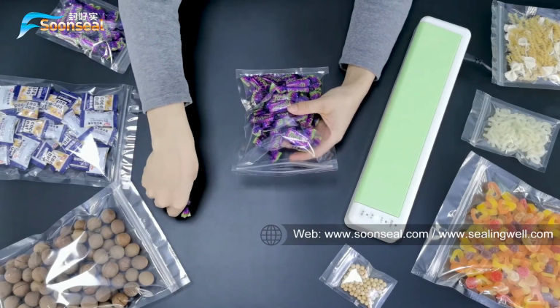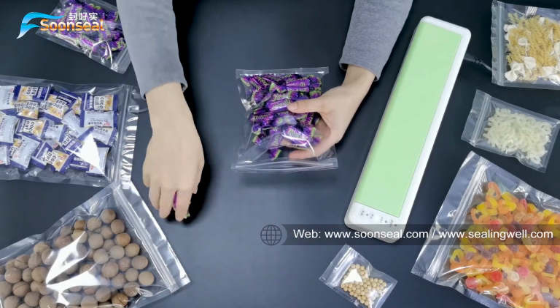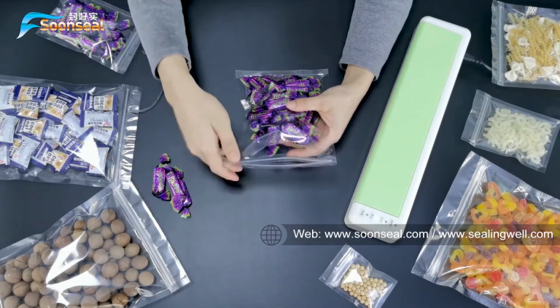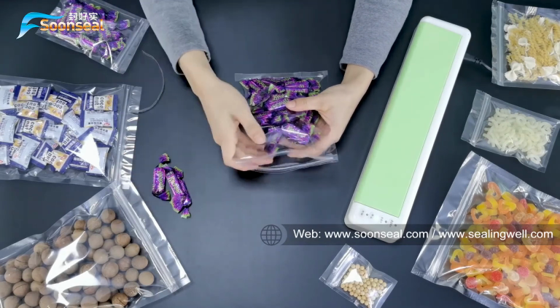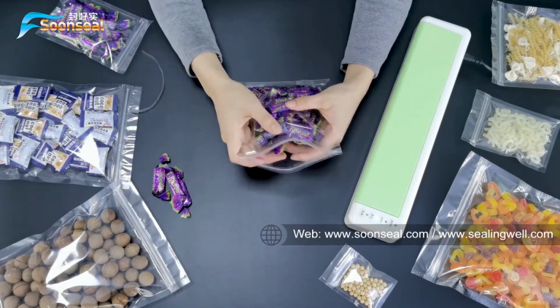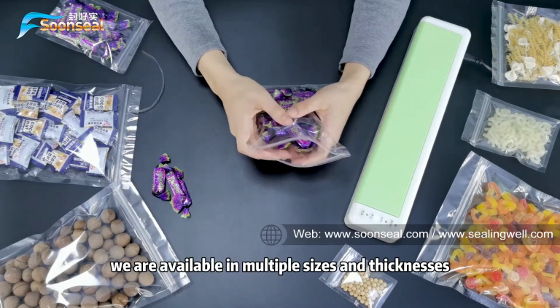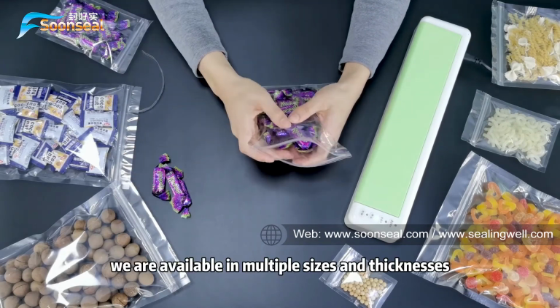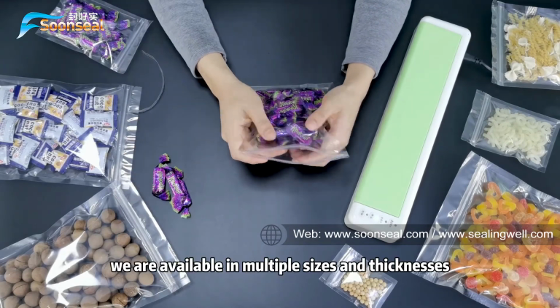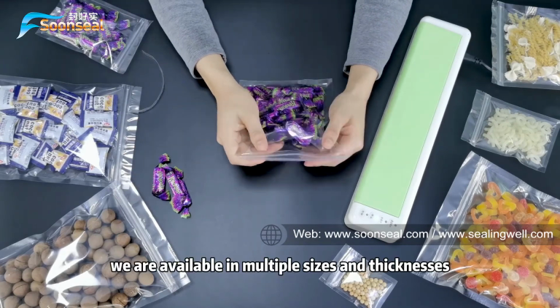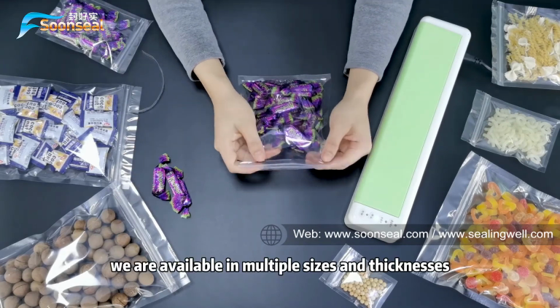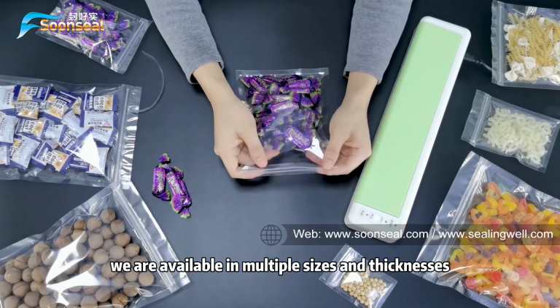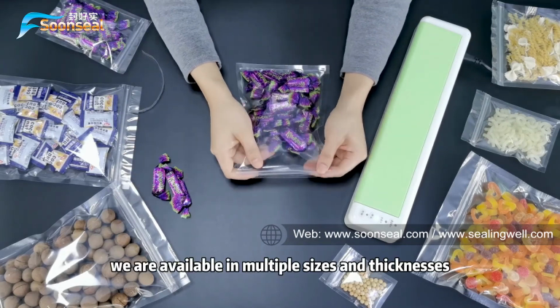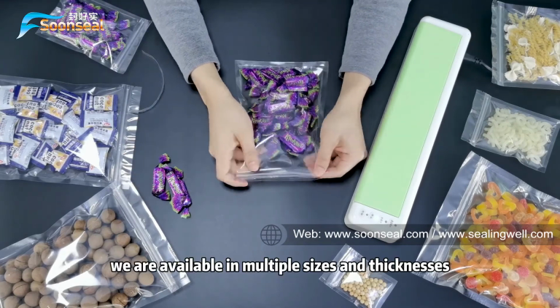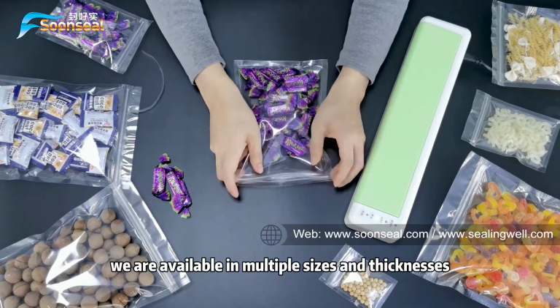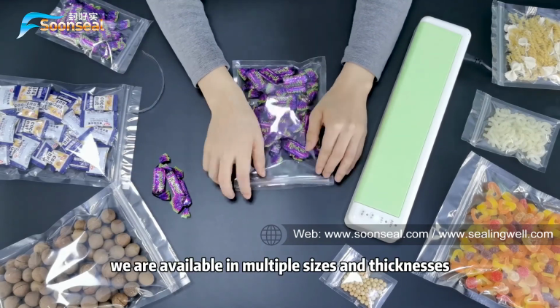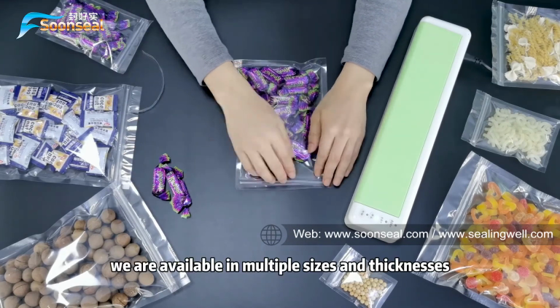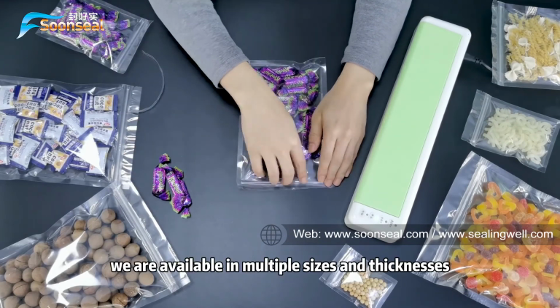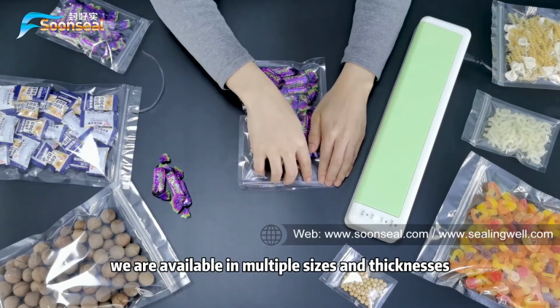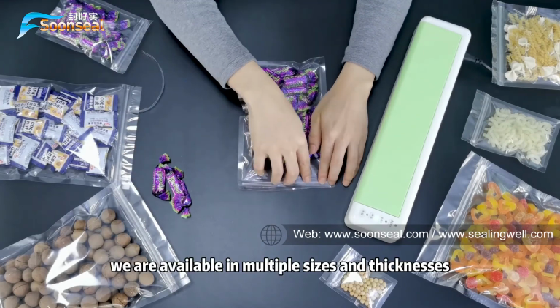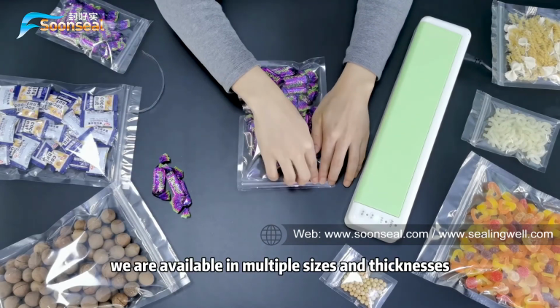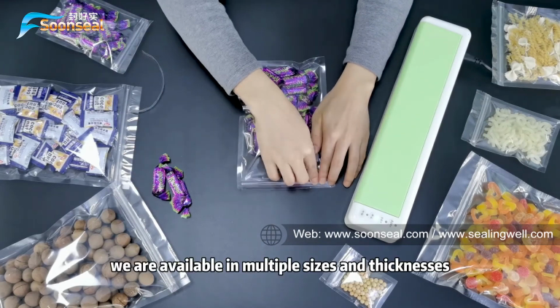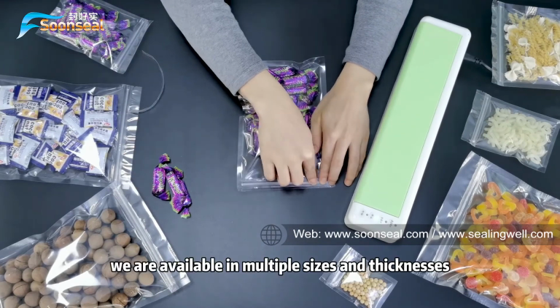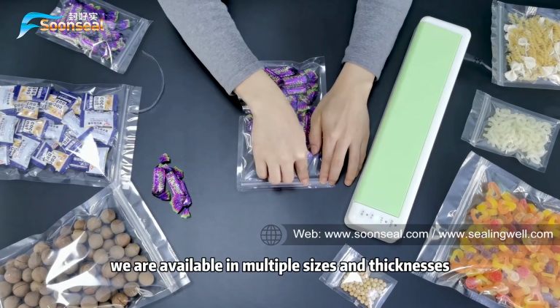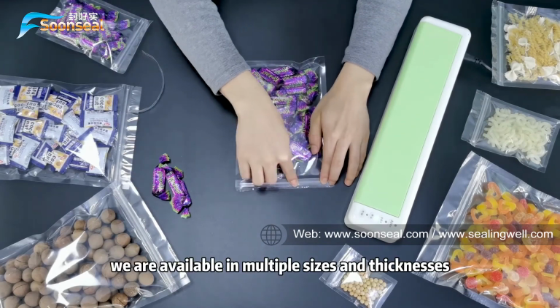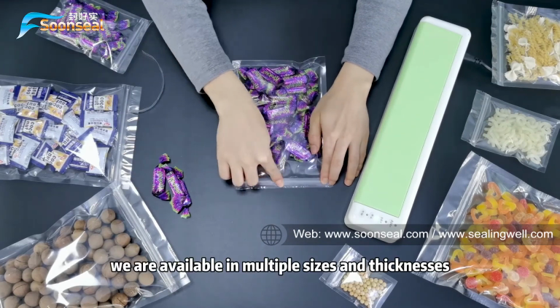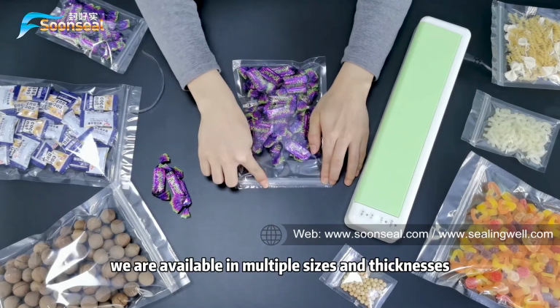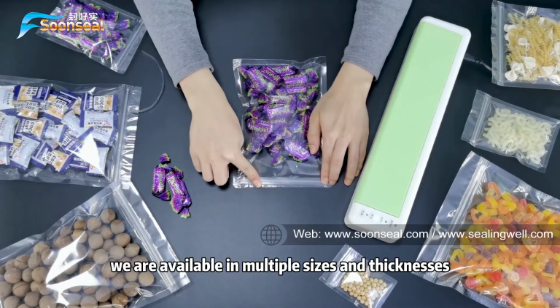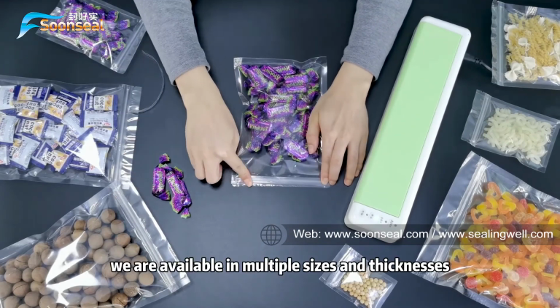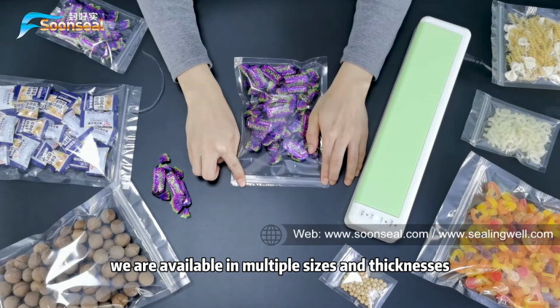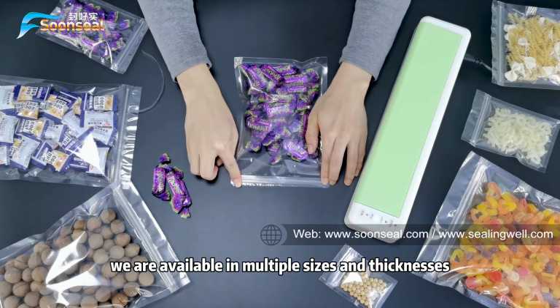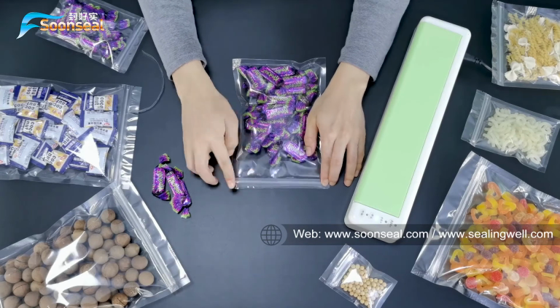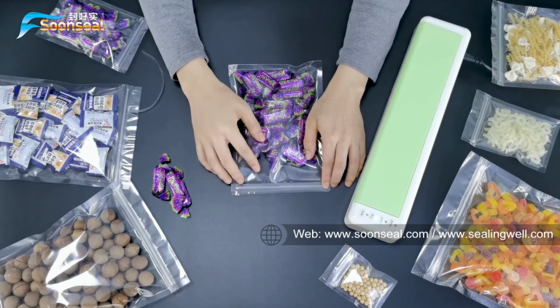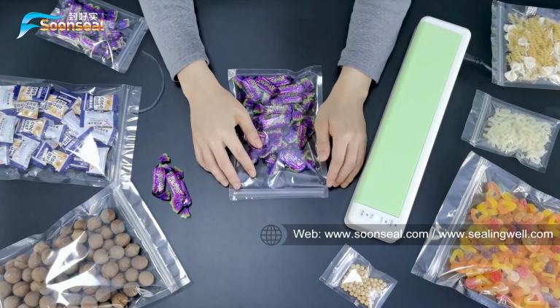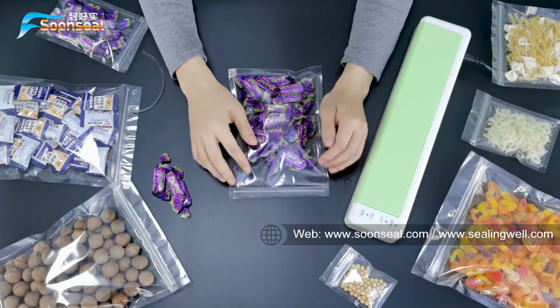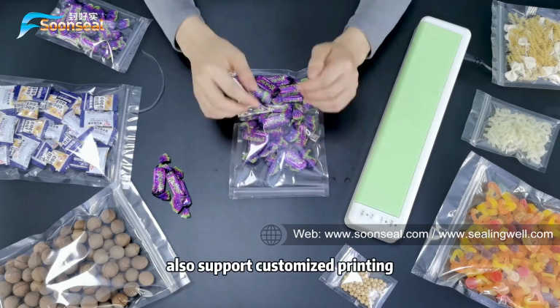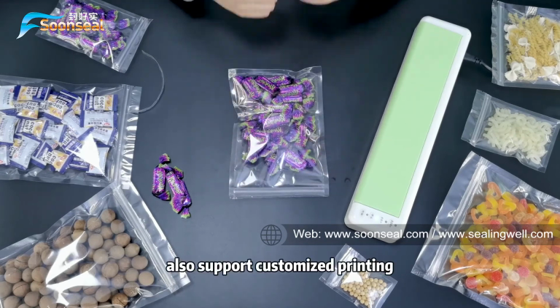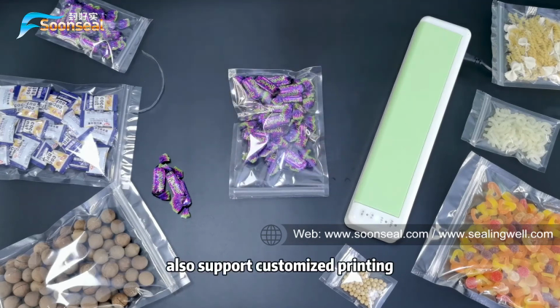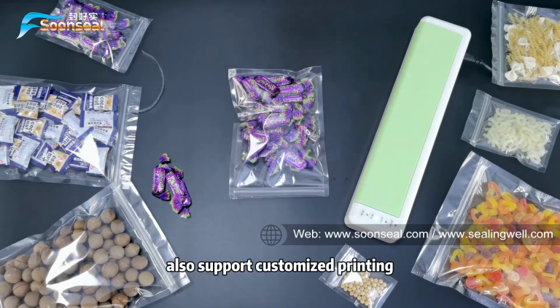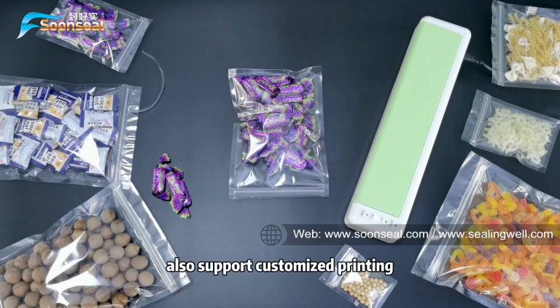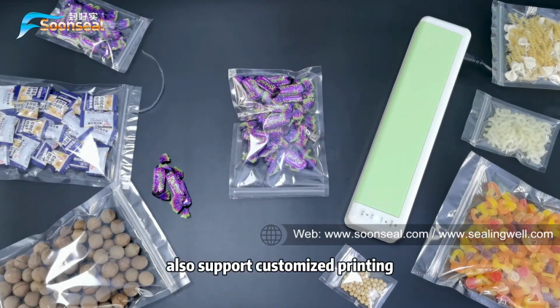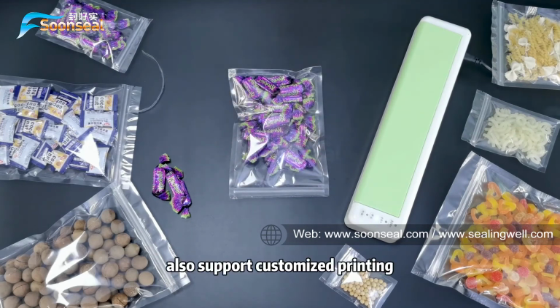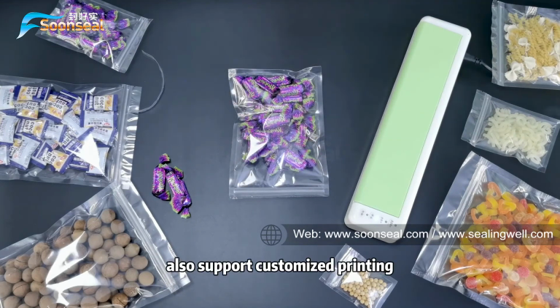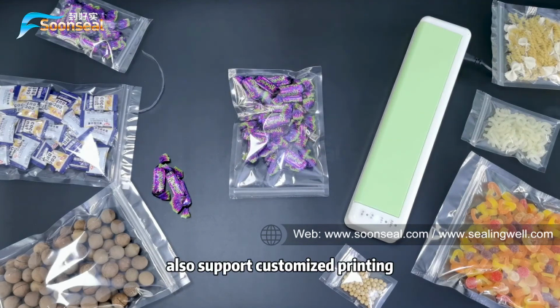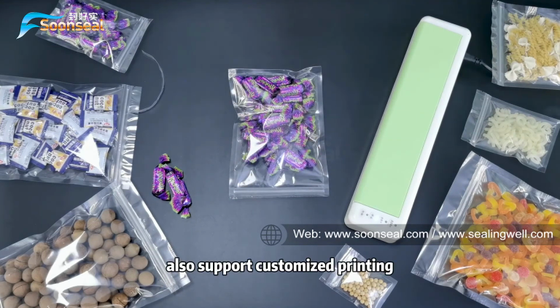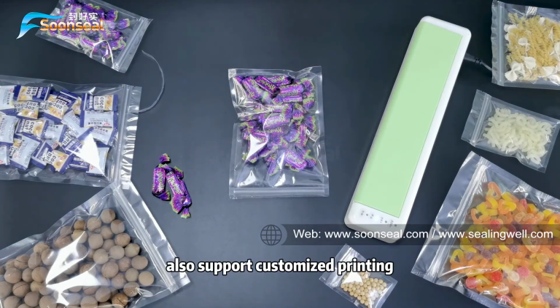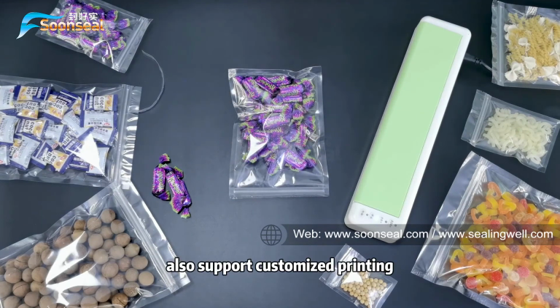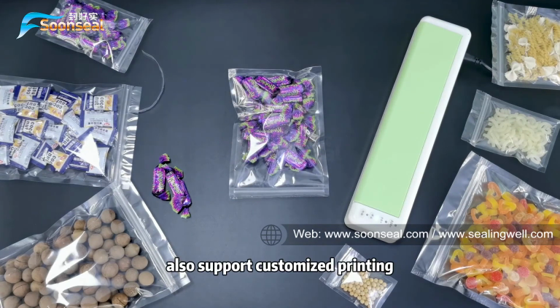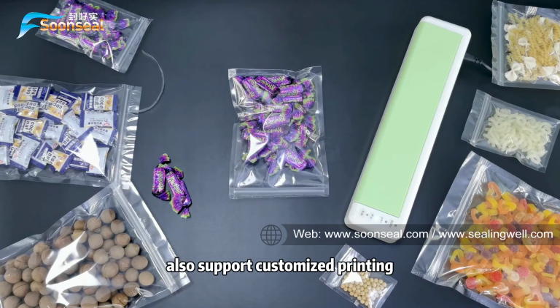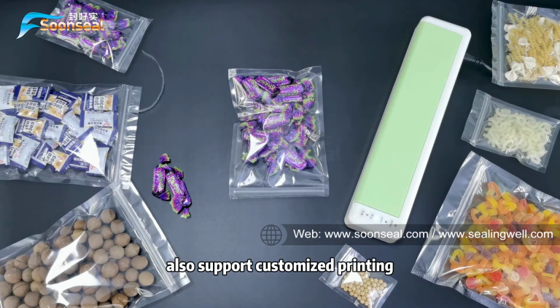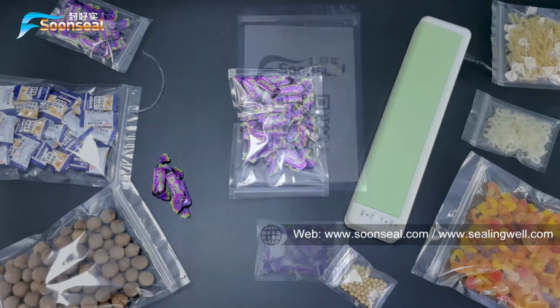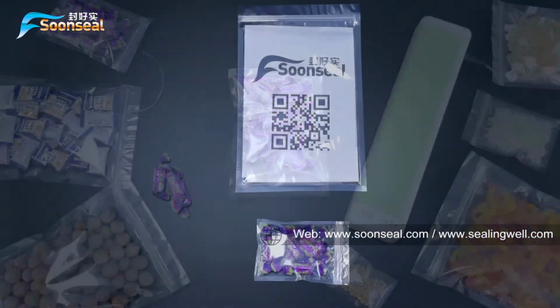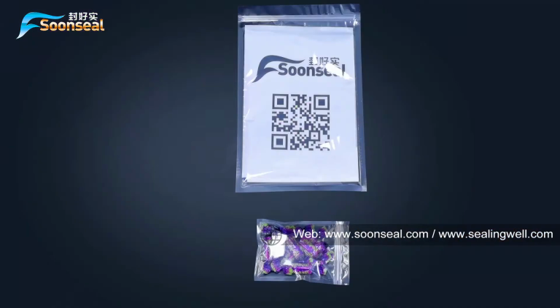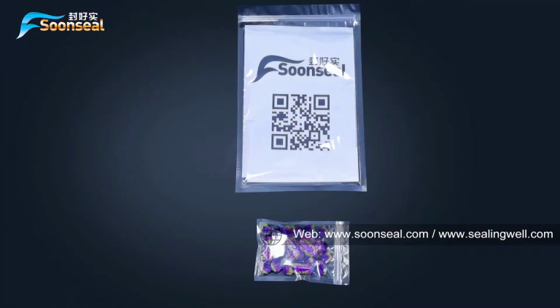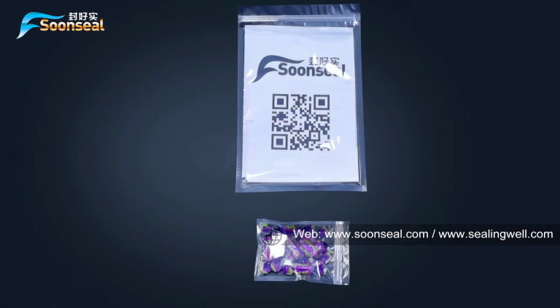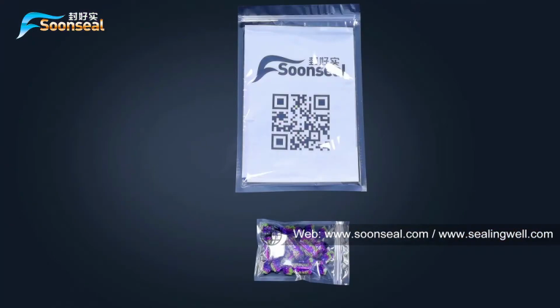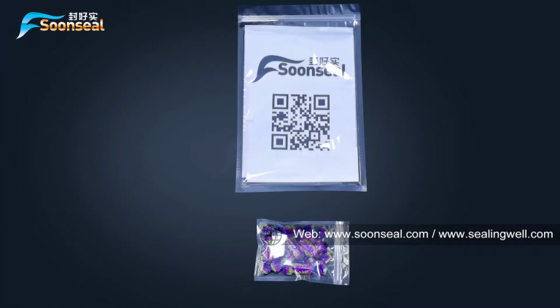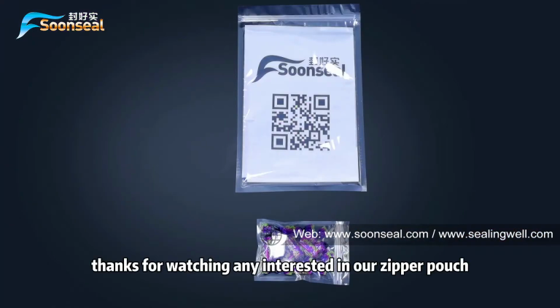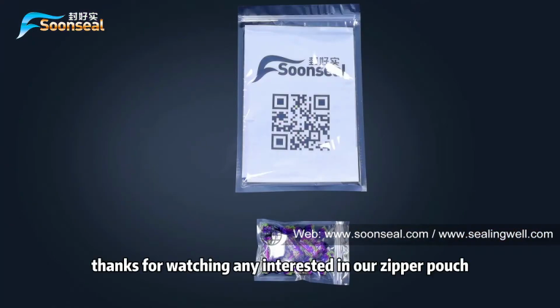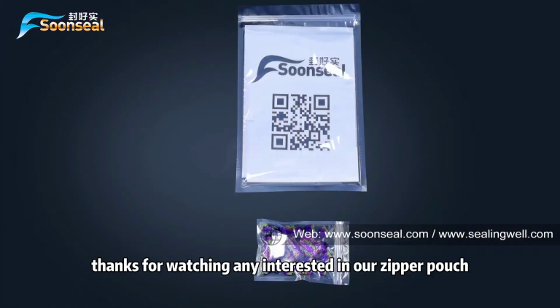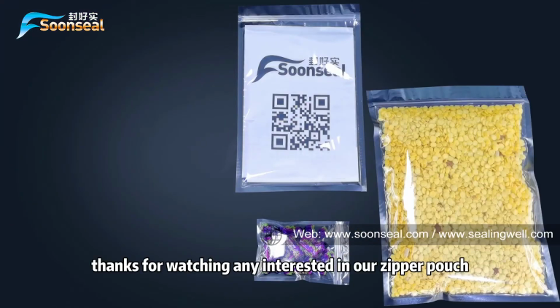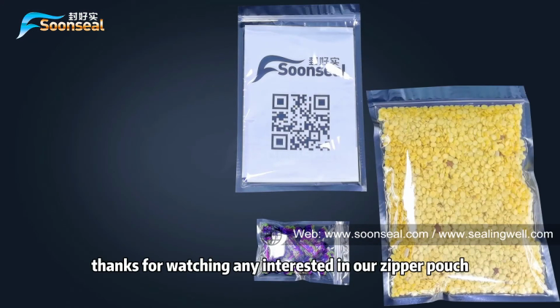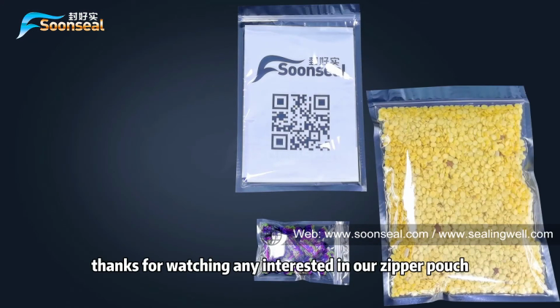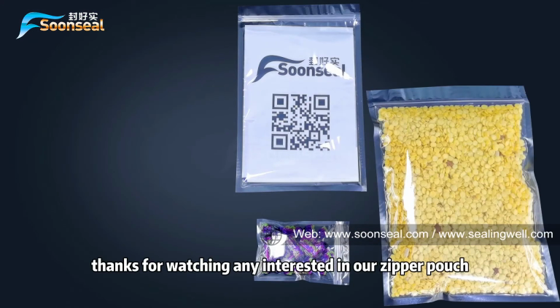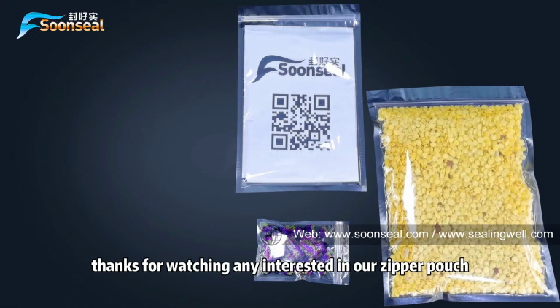We are available in multiple sizes and techniques, and also support custom printing. Thanks for watching.